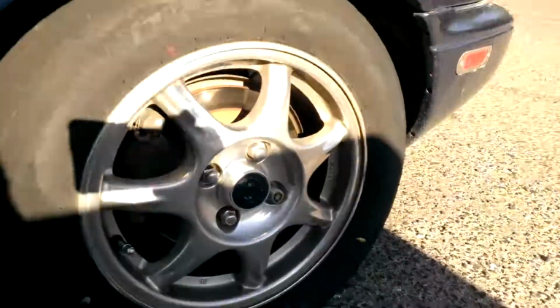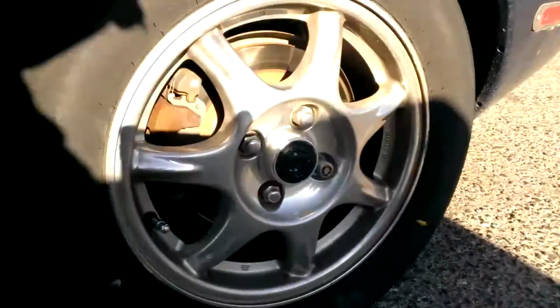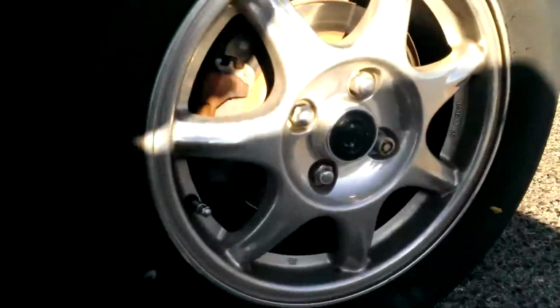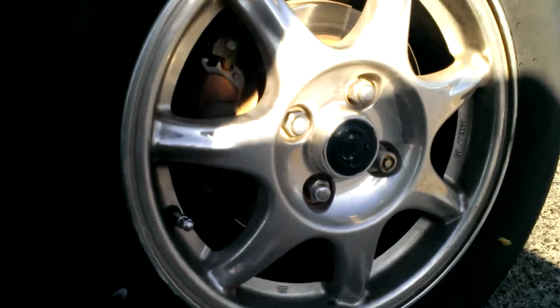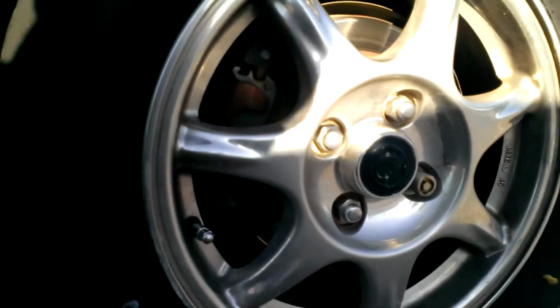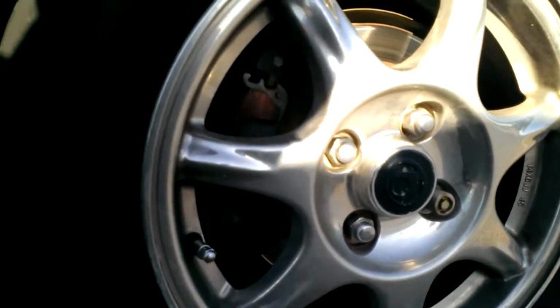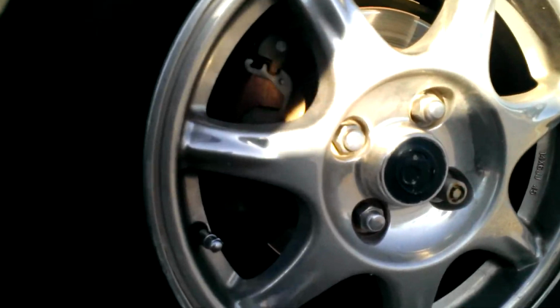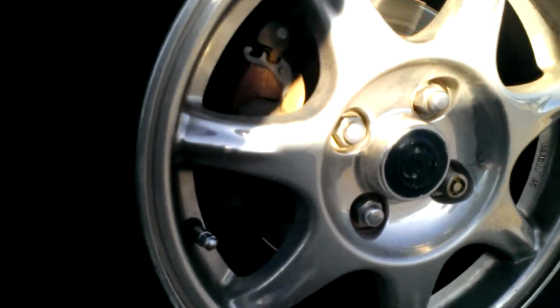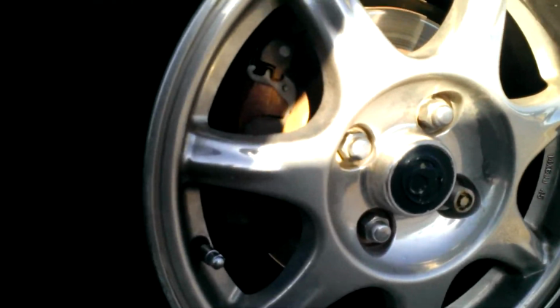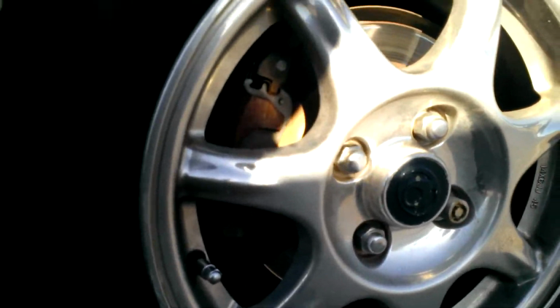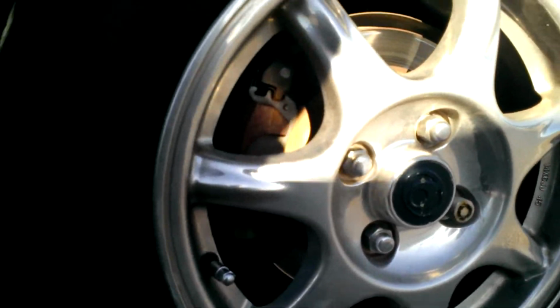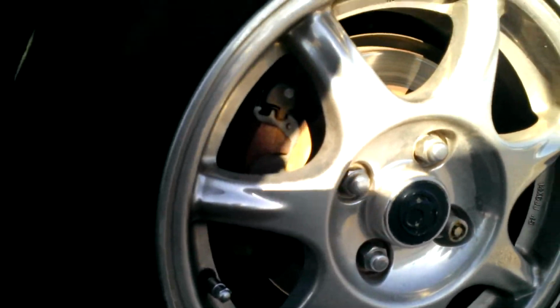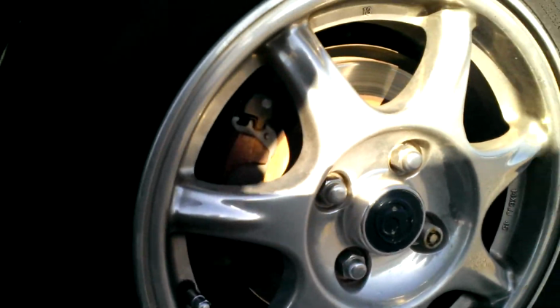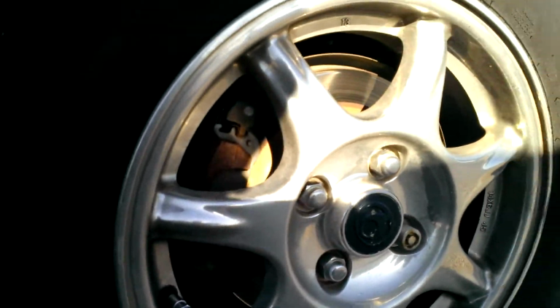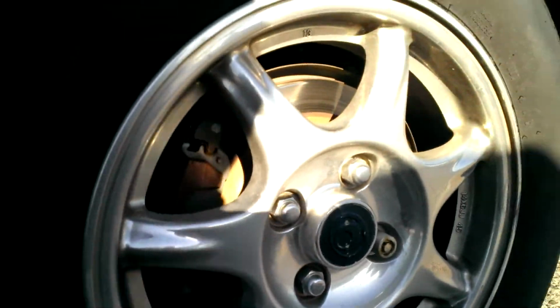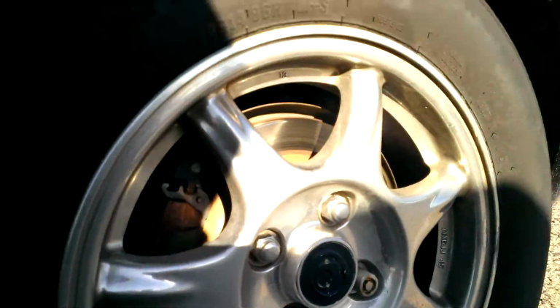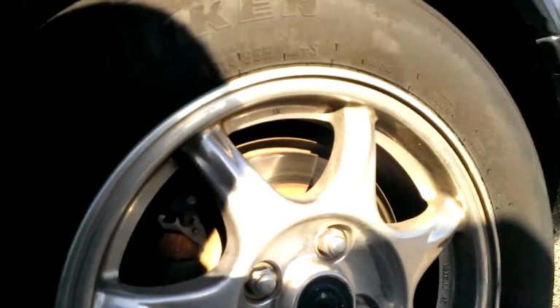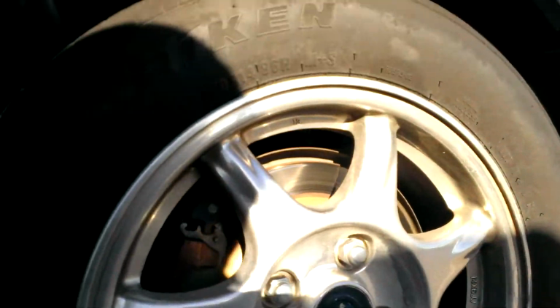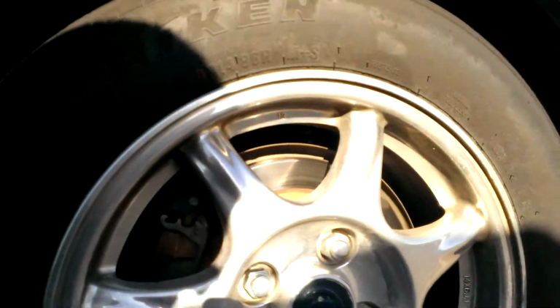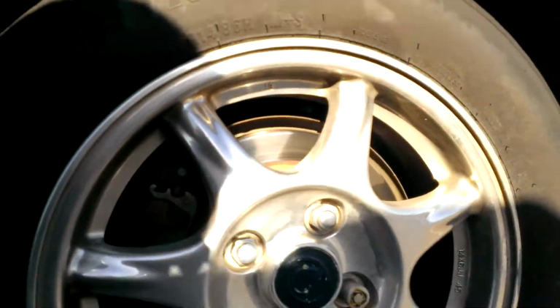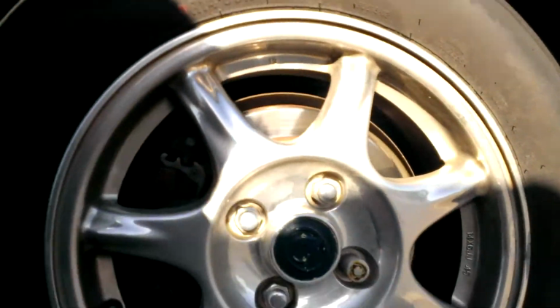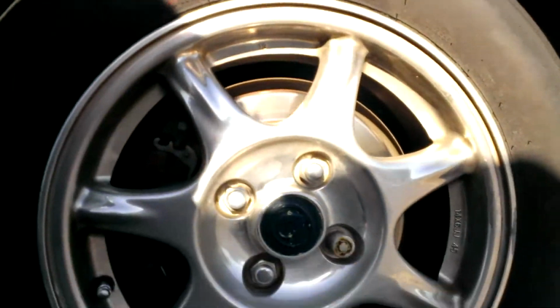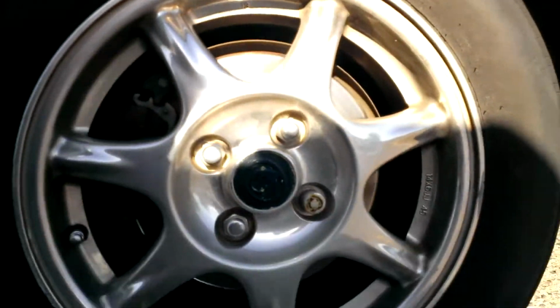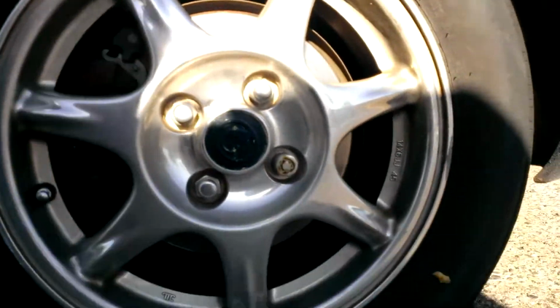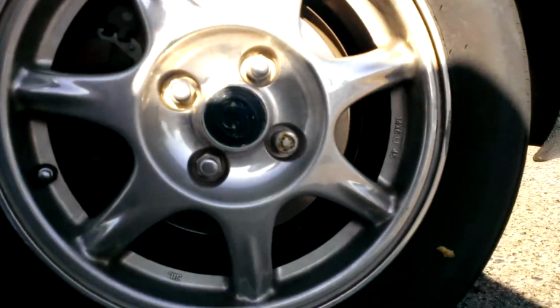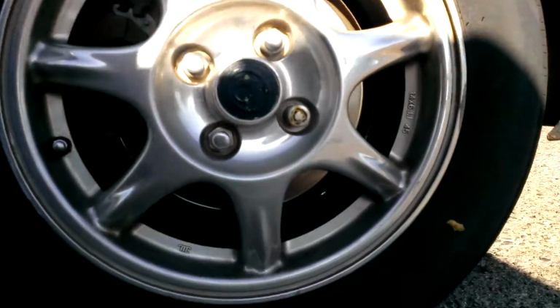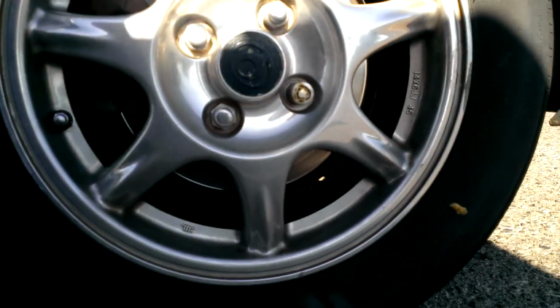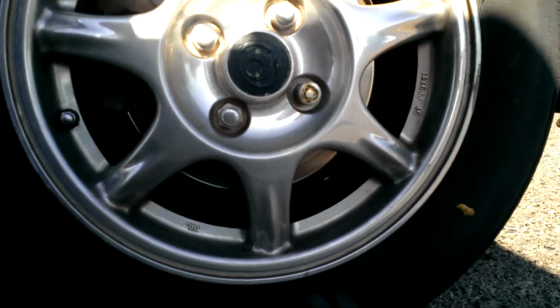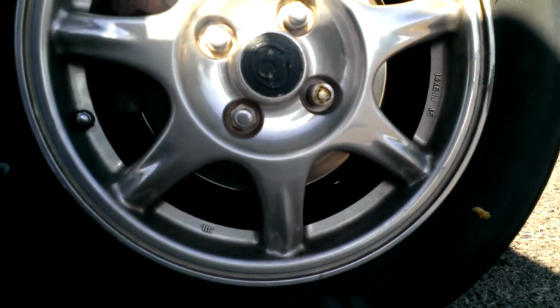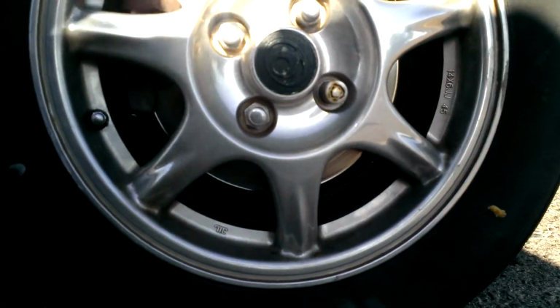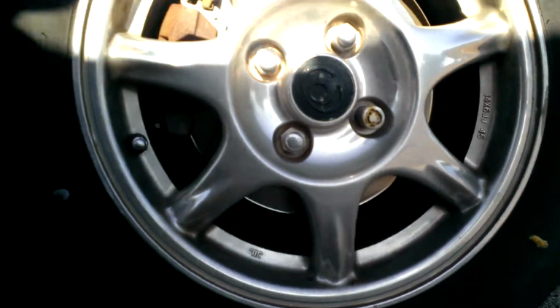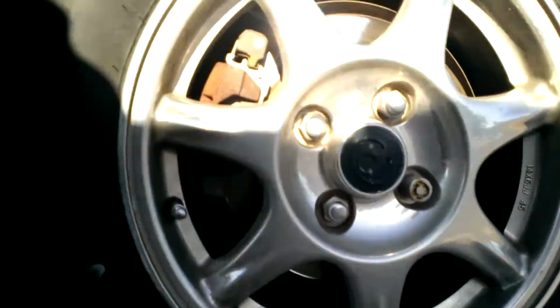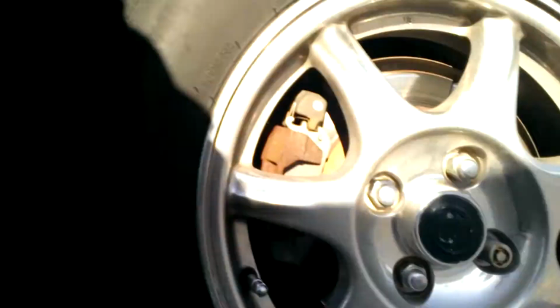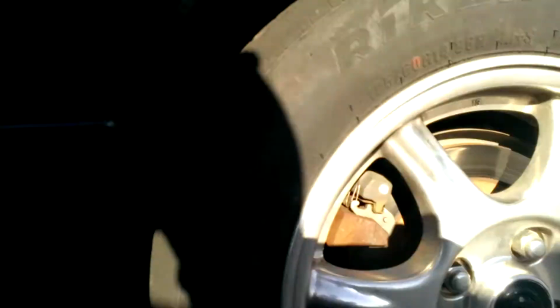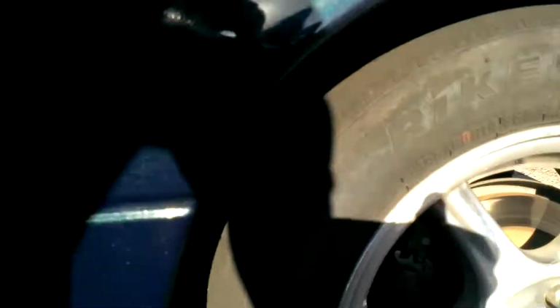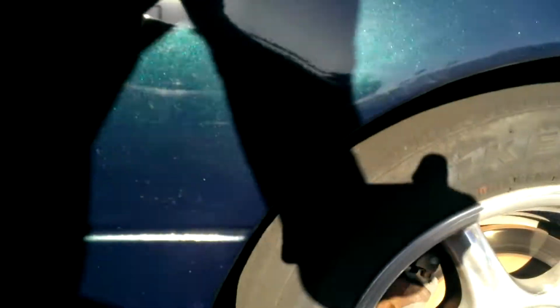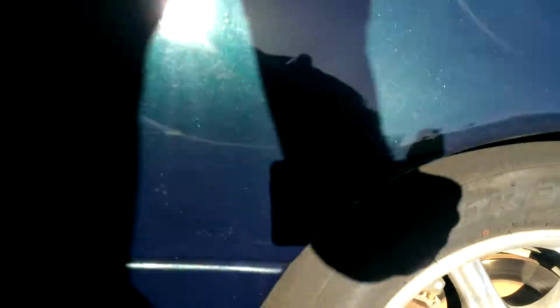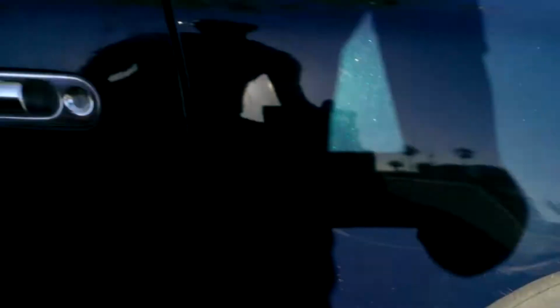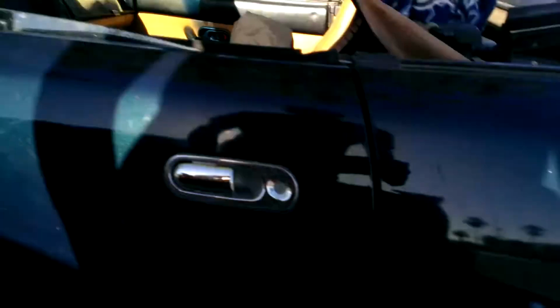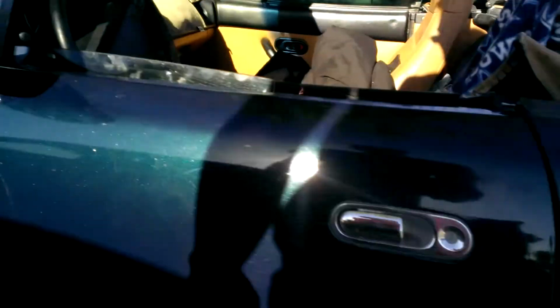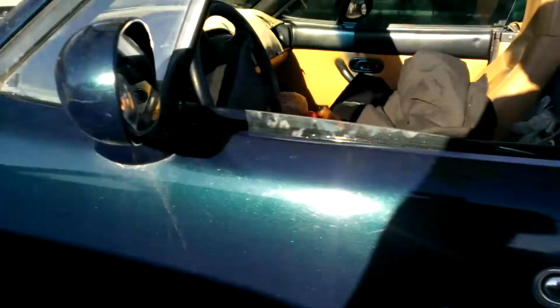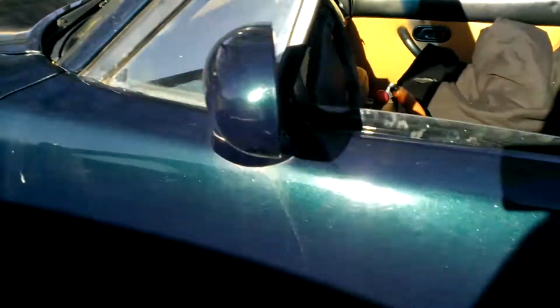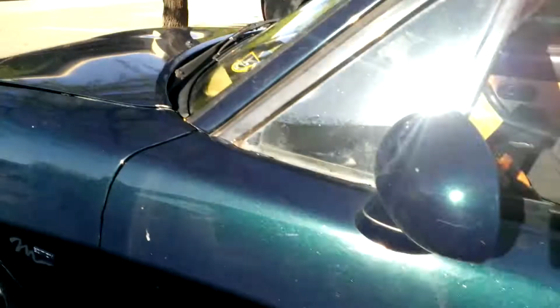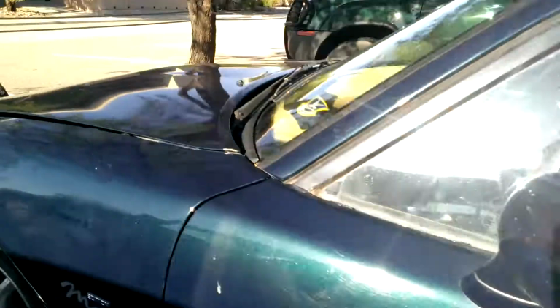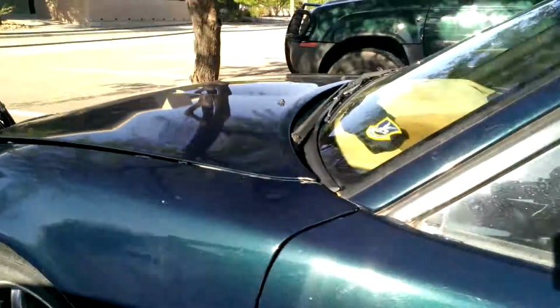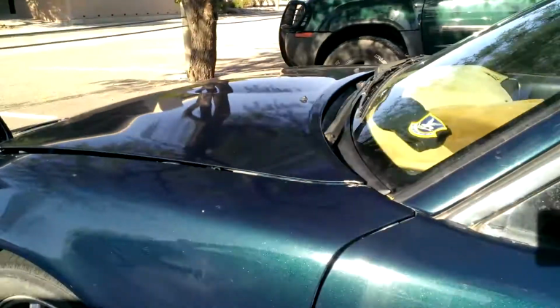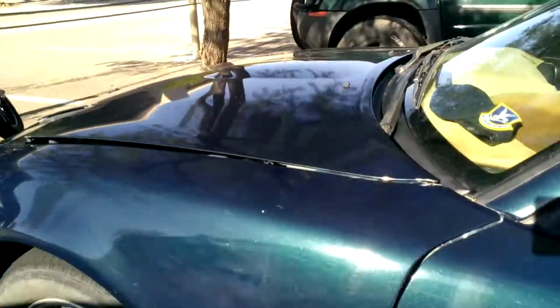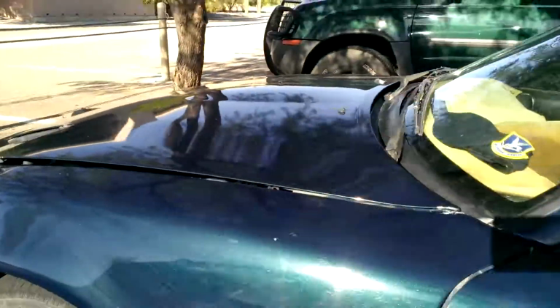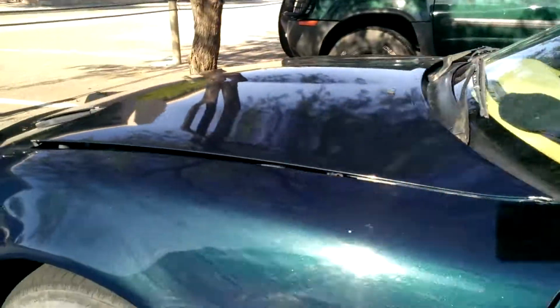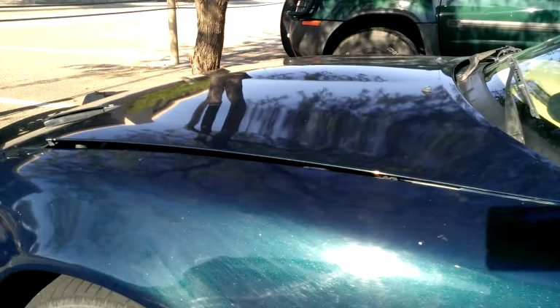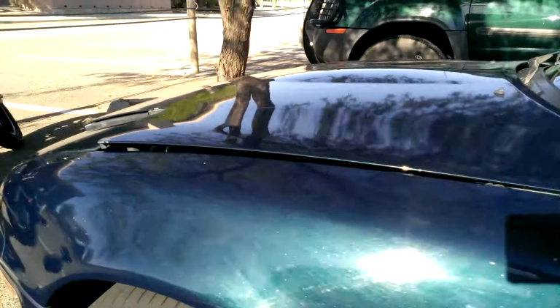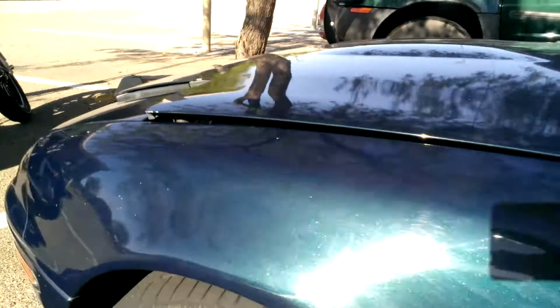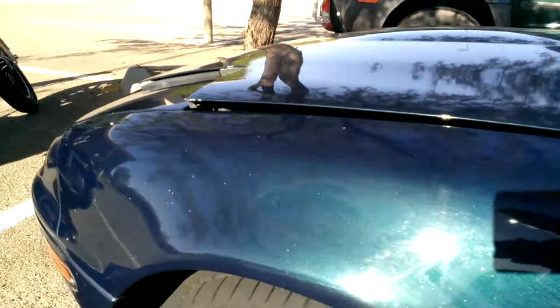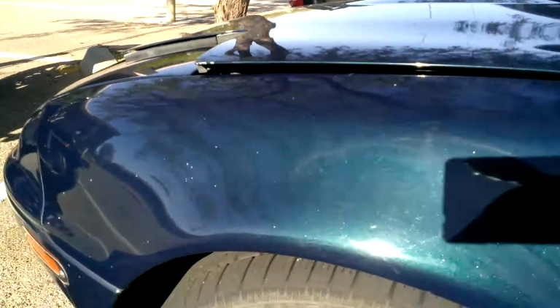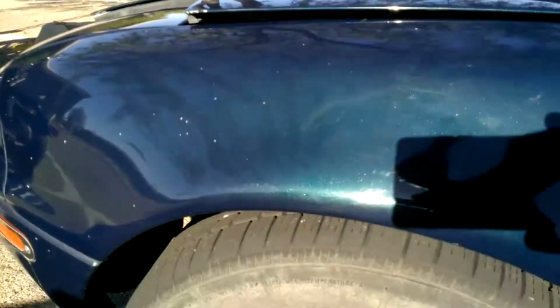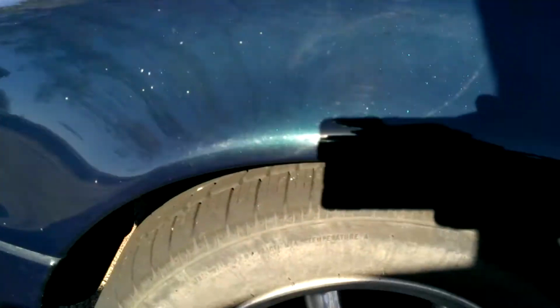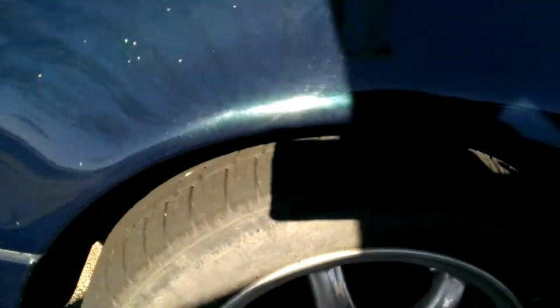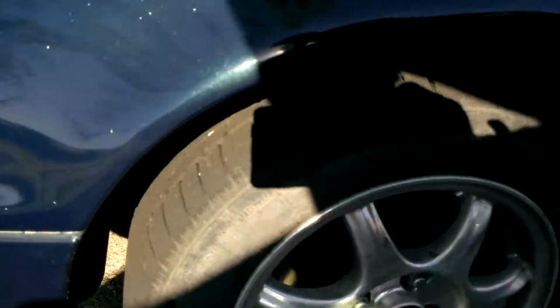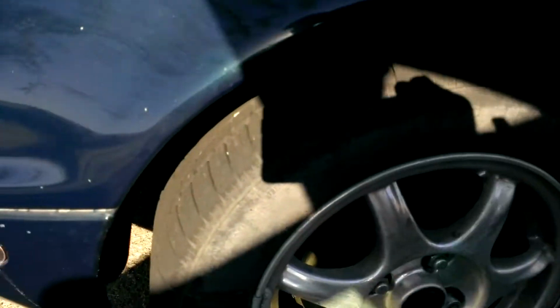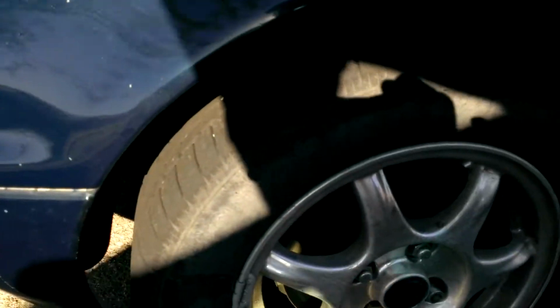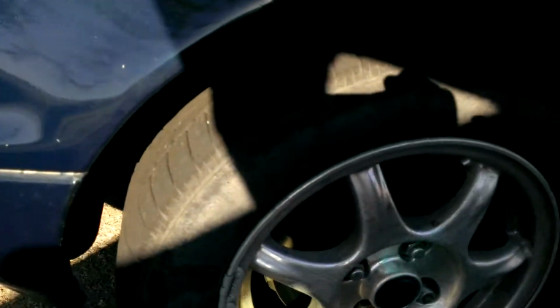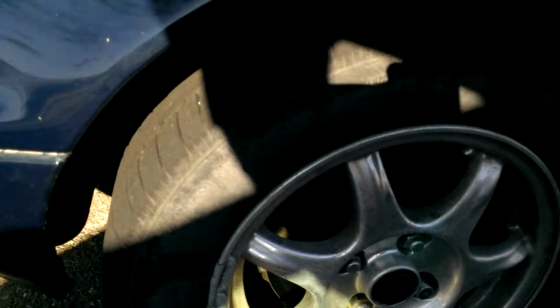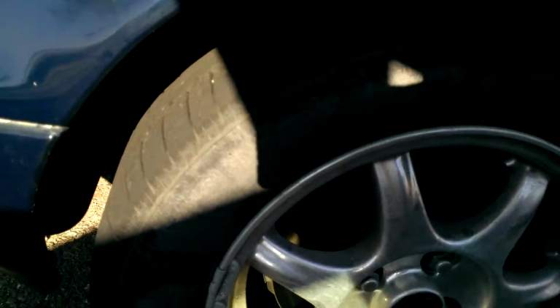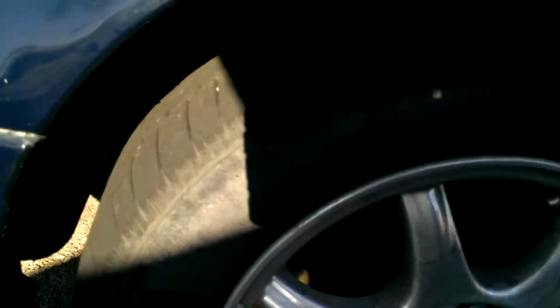Super lightweight, hollow, seven-spoke M-Edition wheels. Pretty awesome.